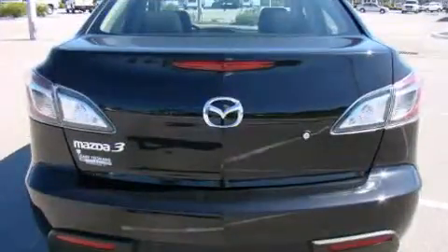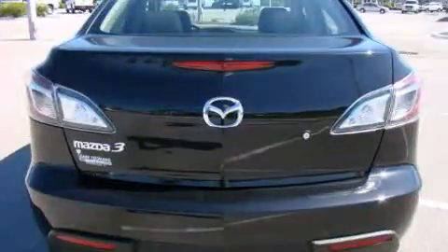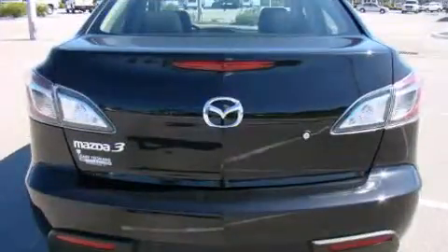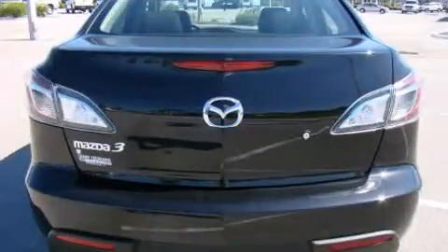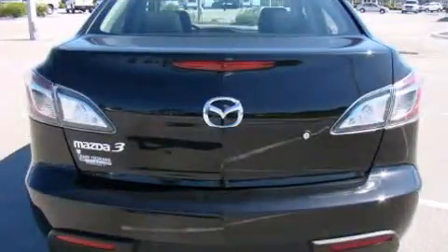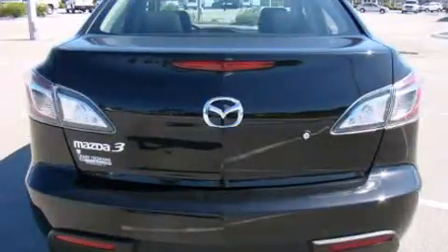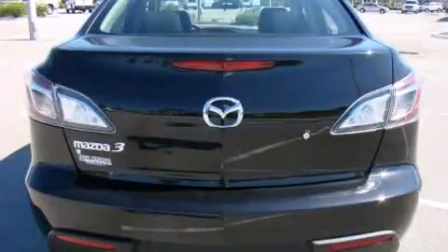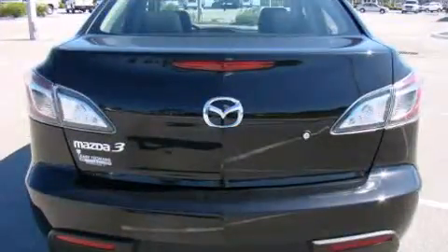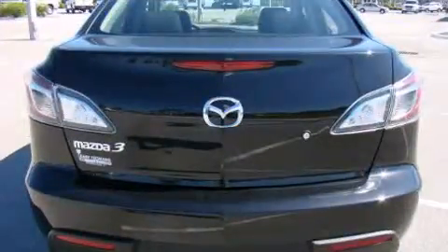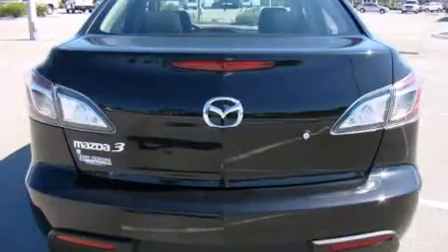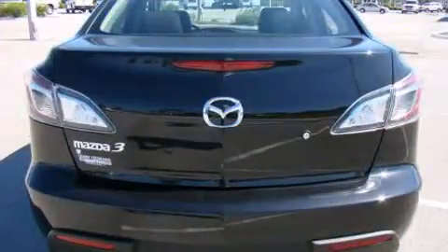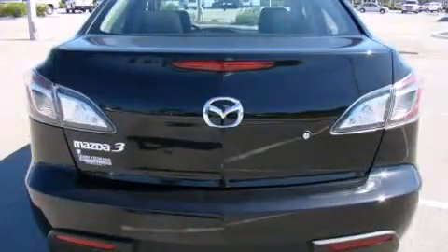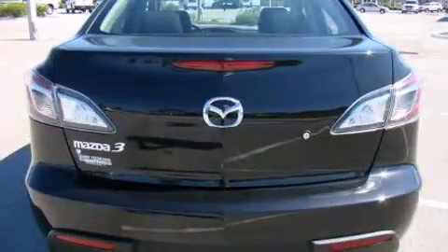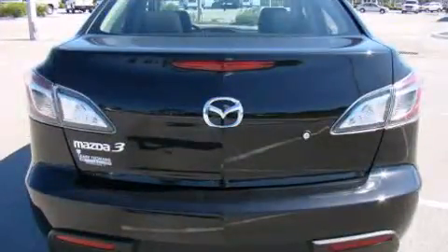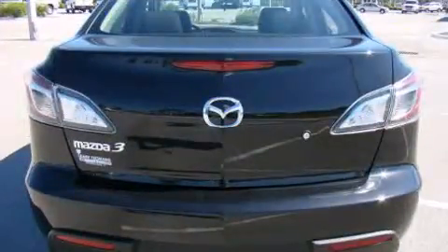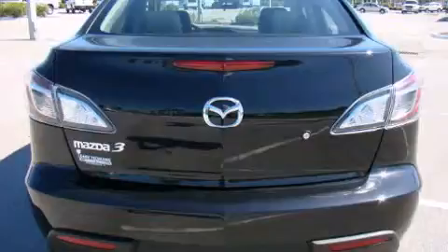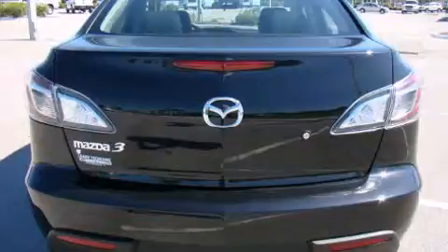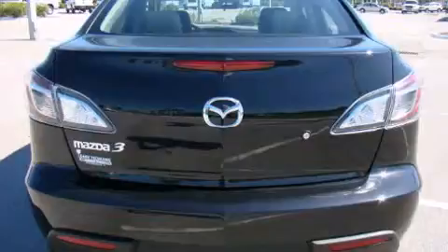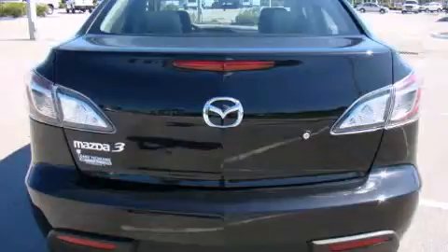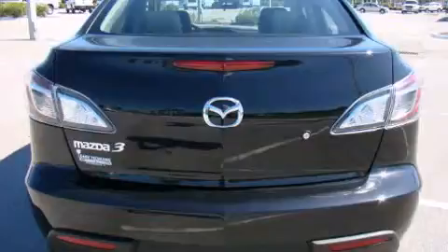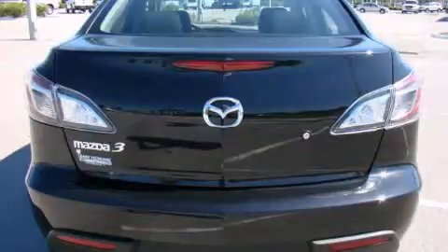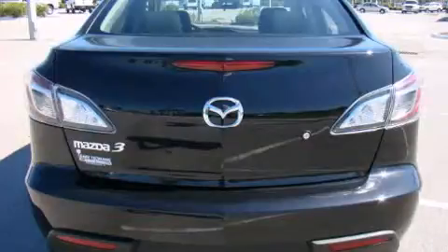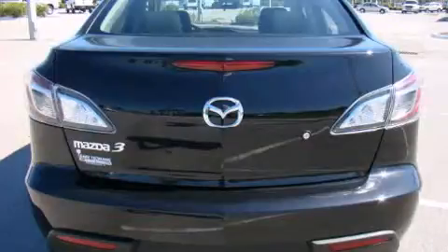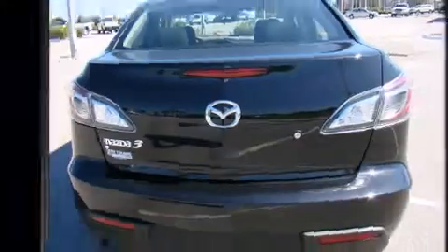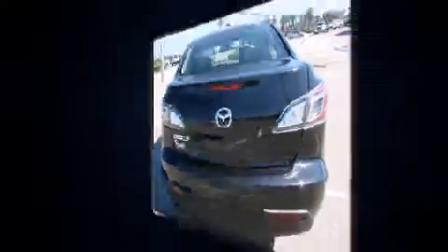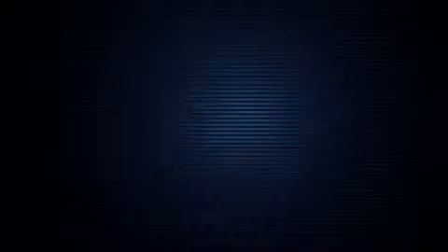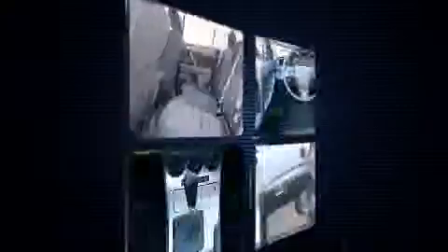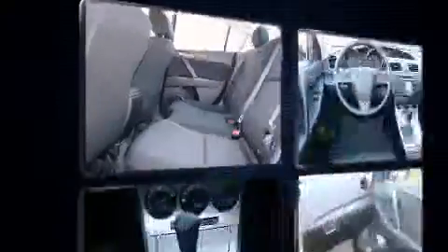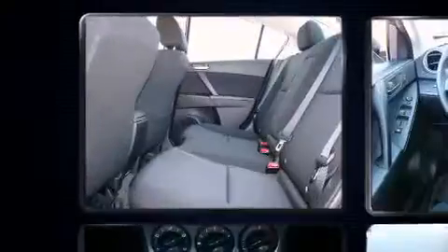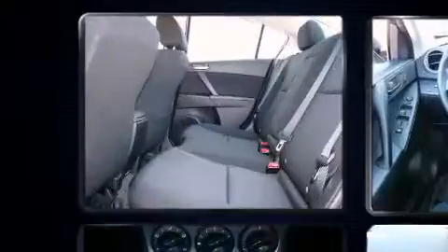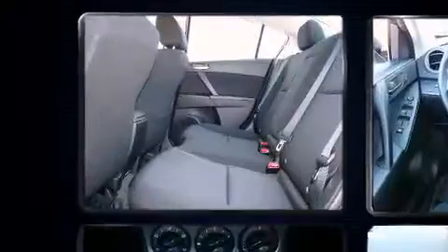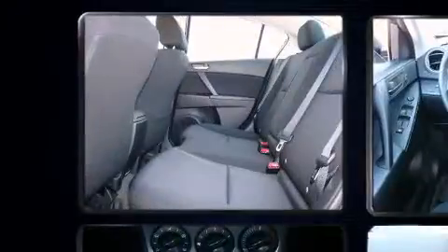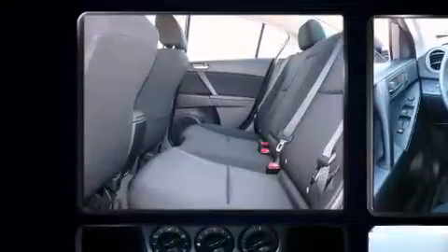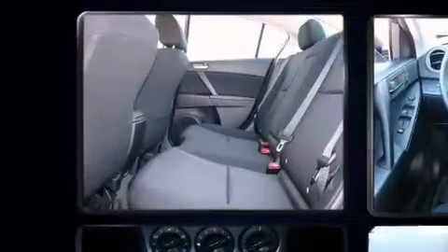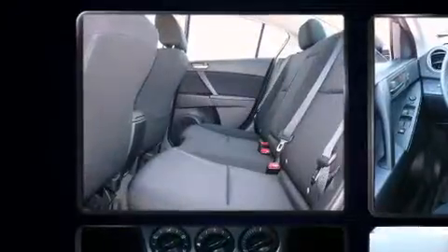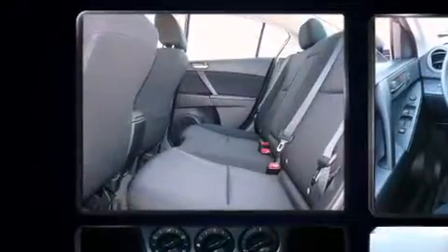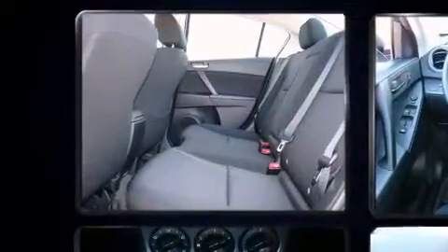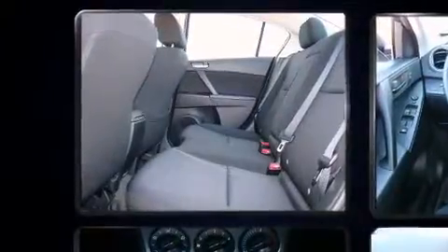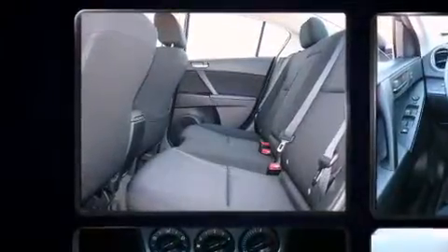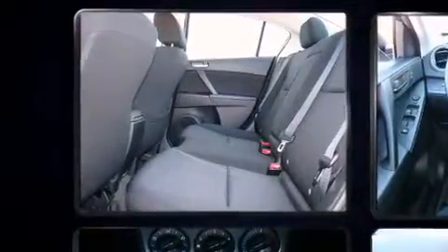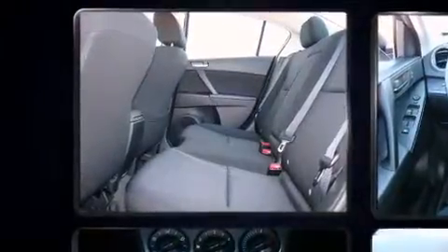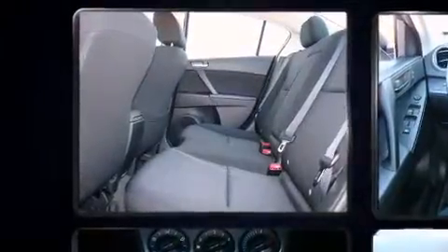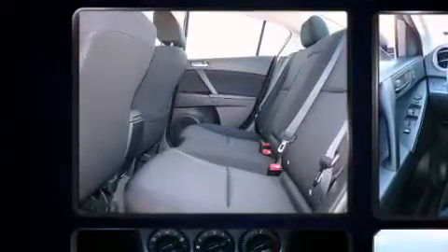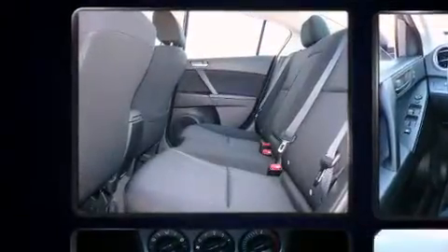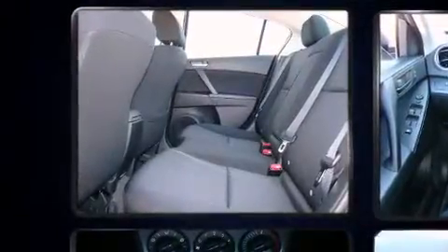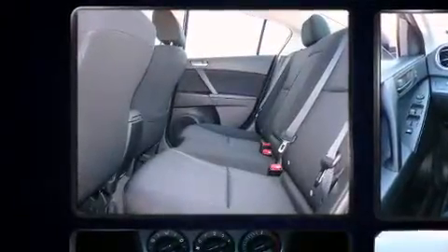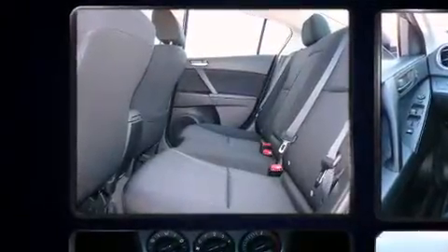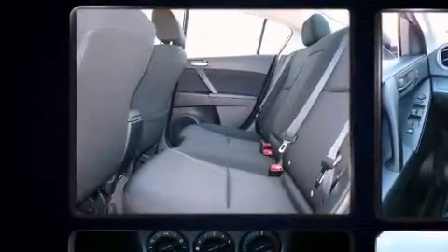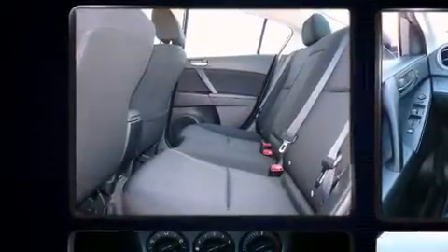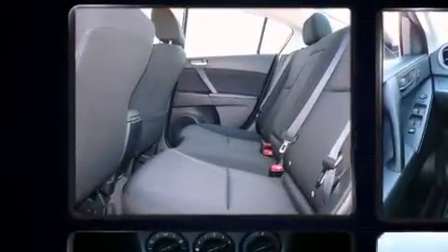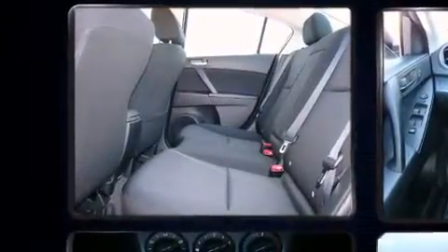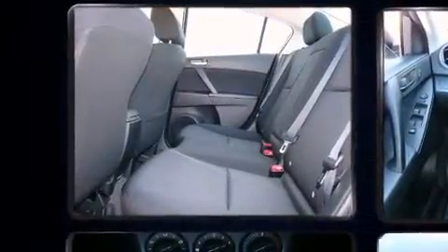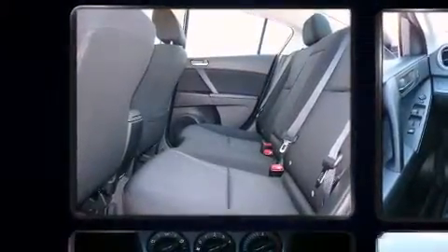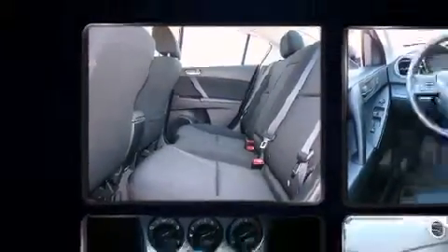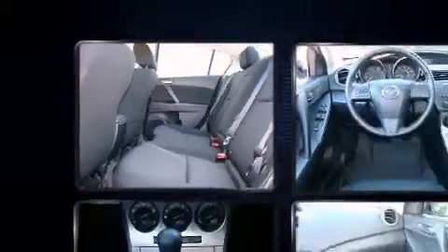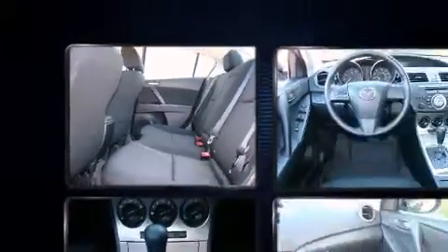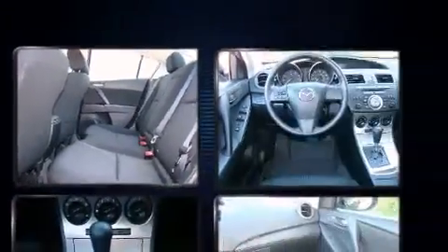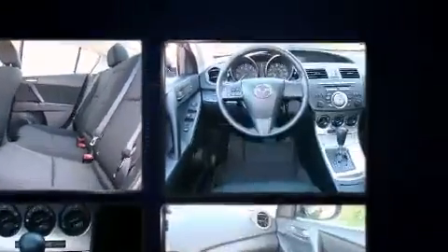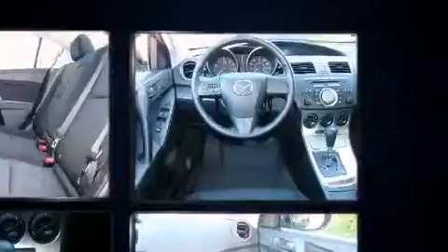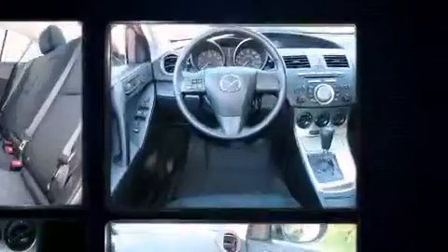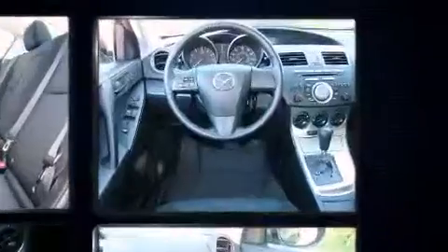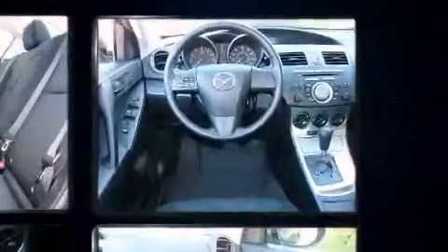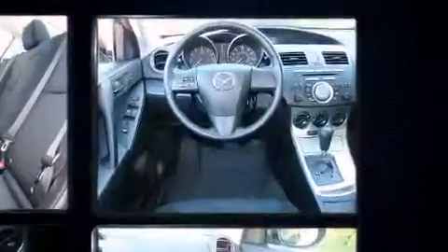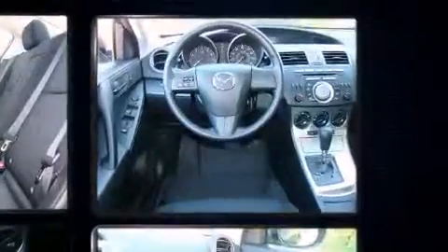The following features are included: one-touch window functionality, a tachometer, variably intermittent wipers, and much more.